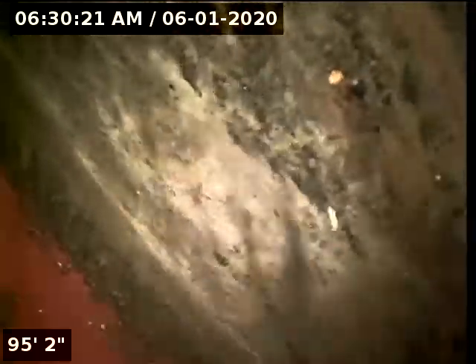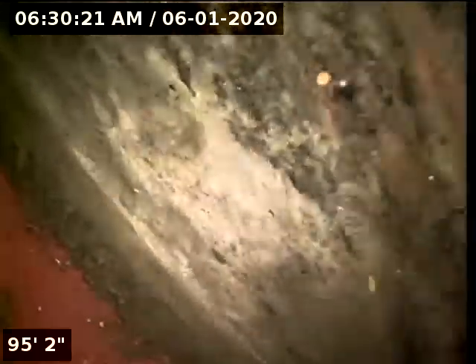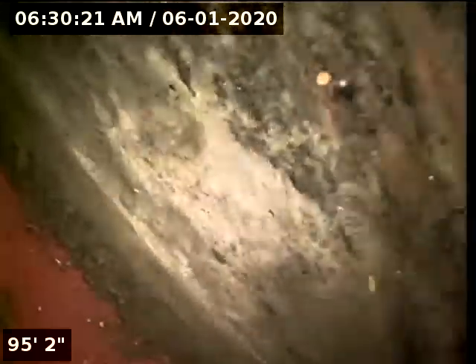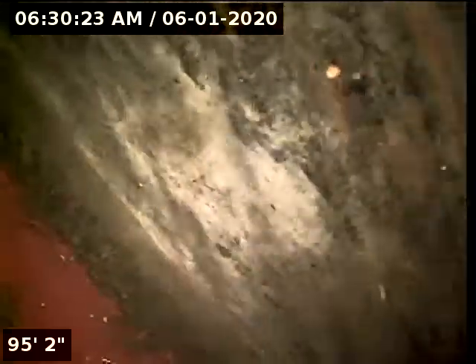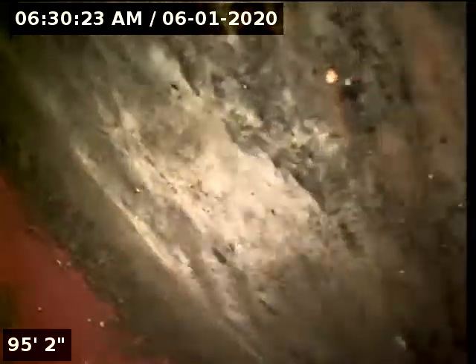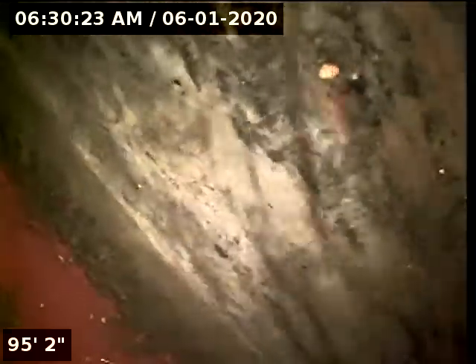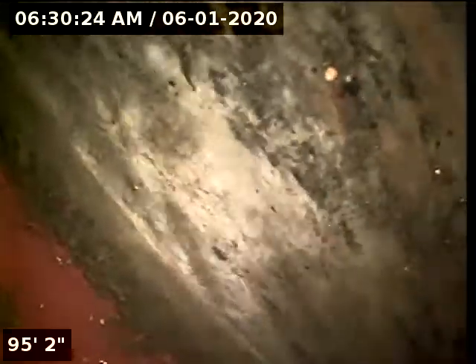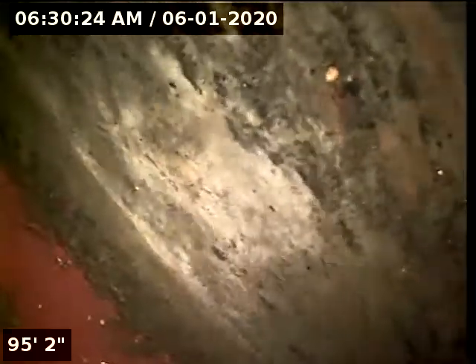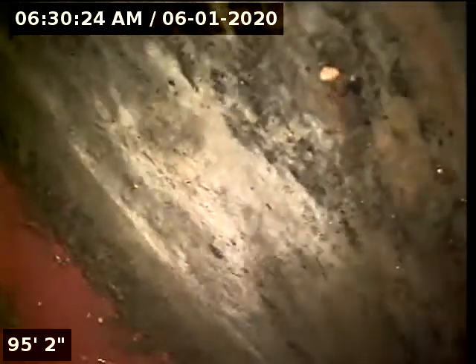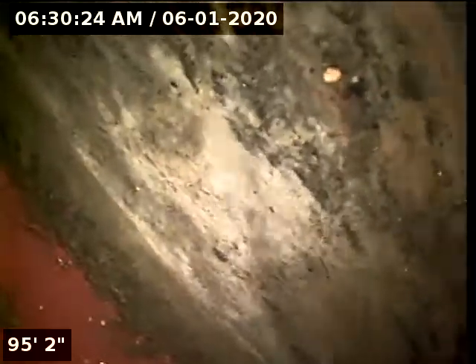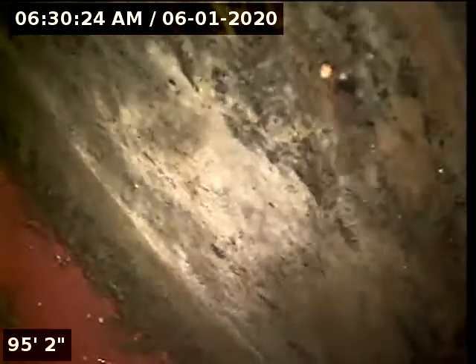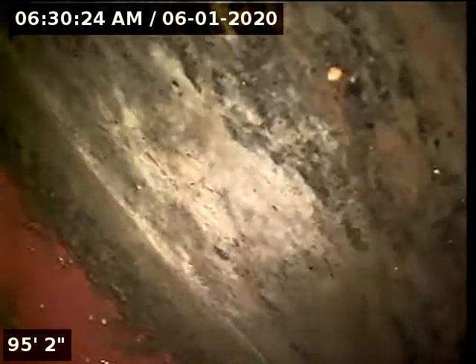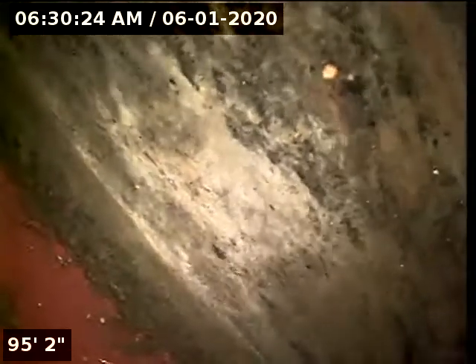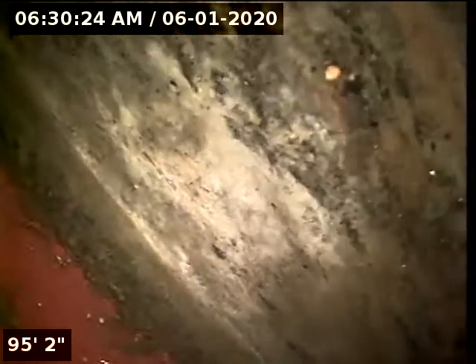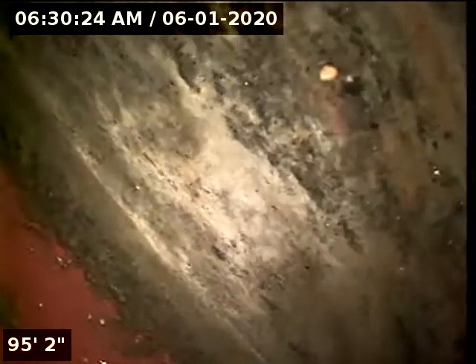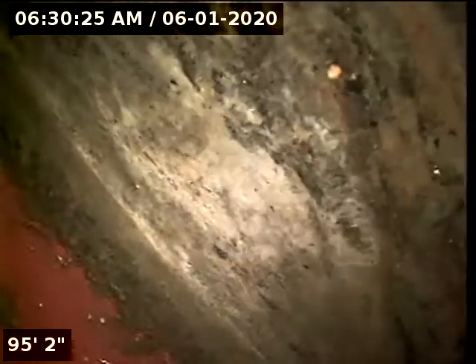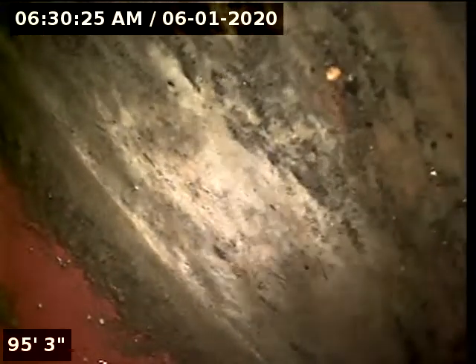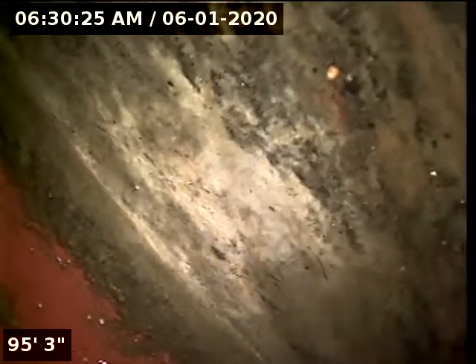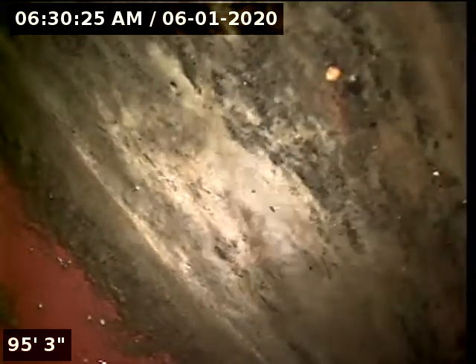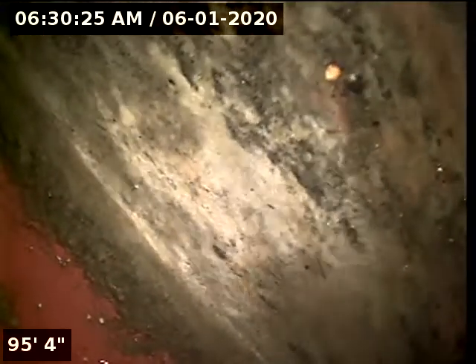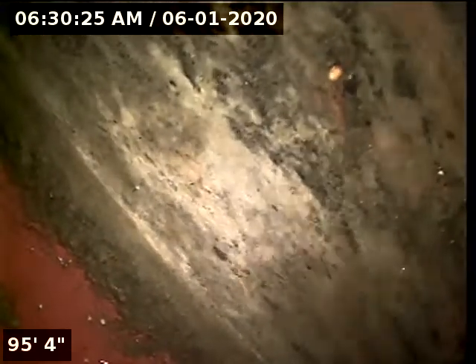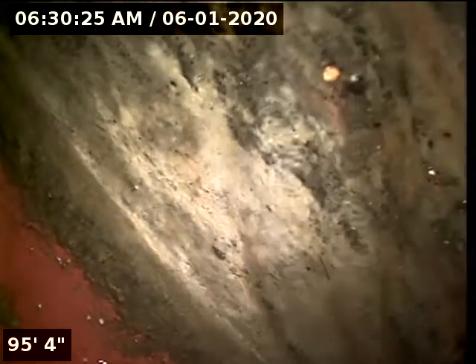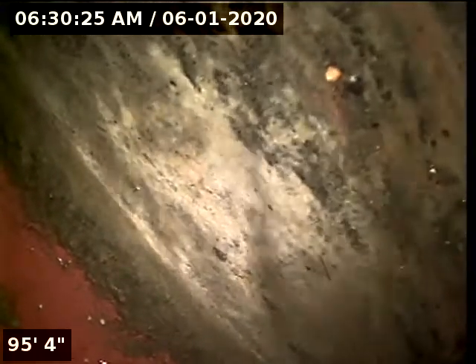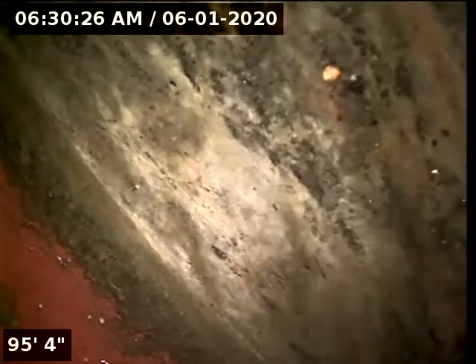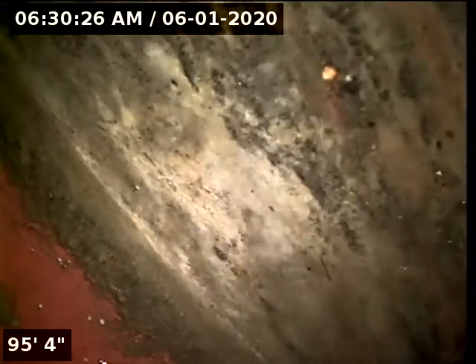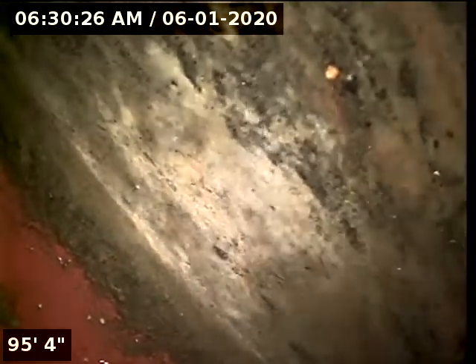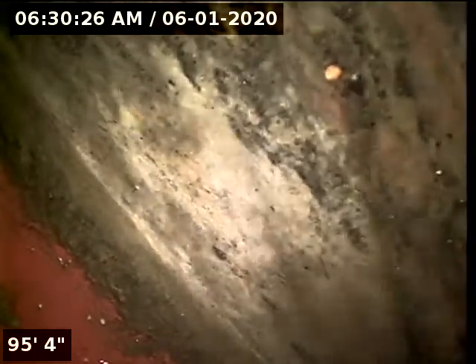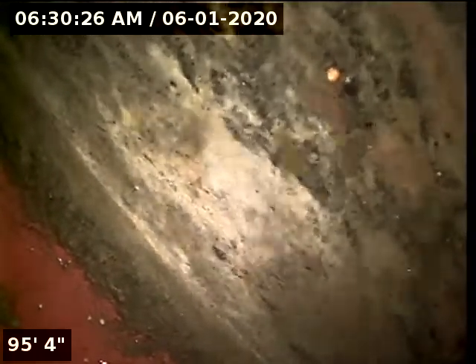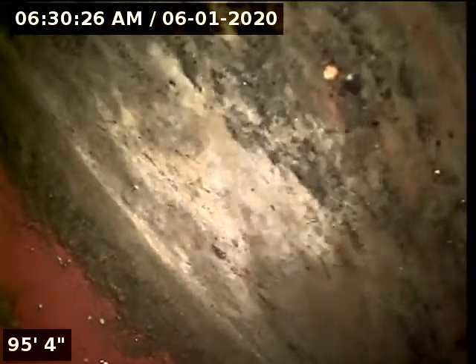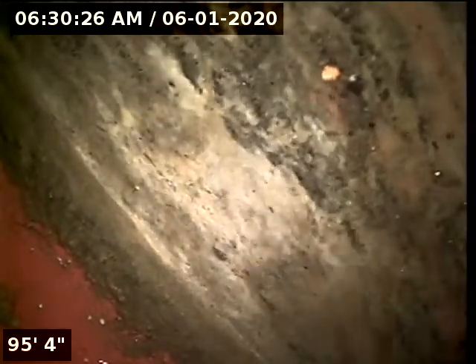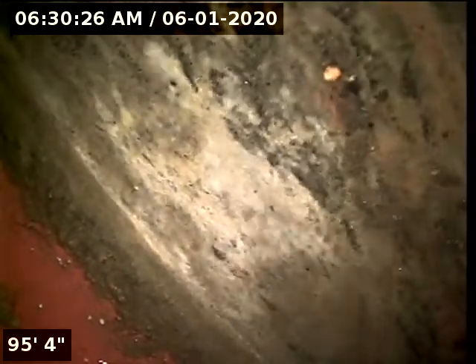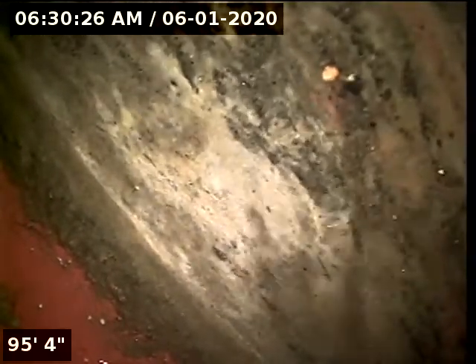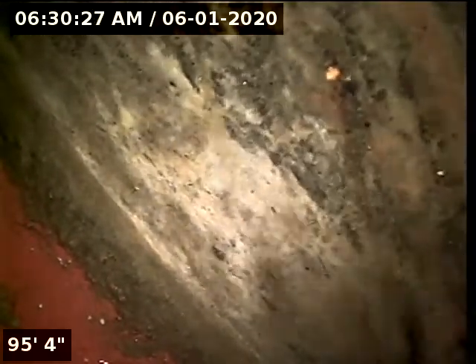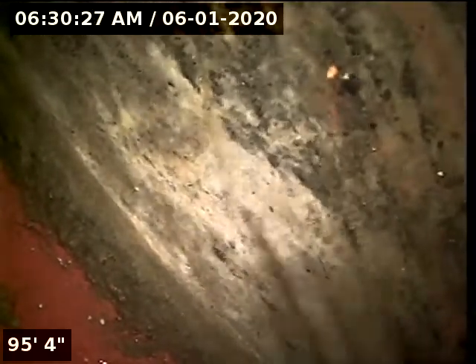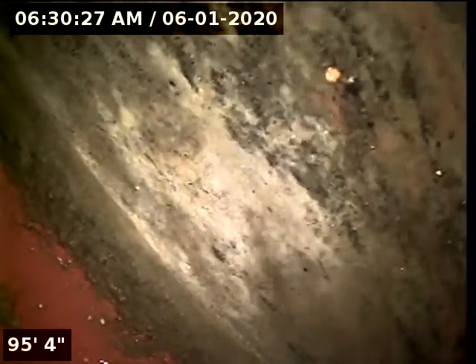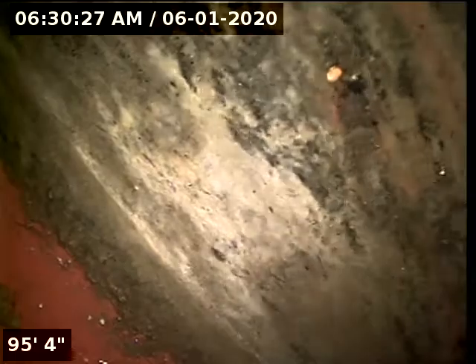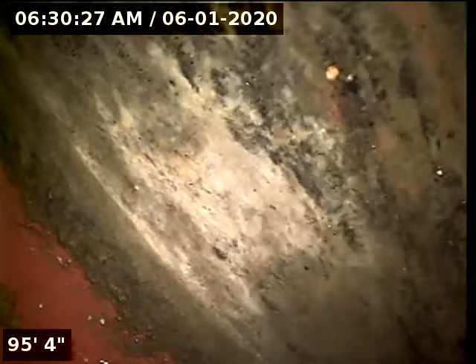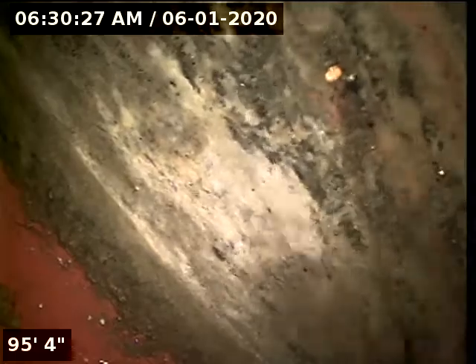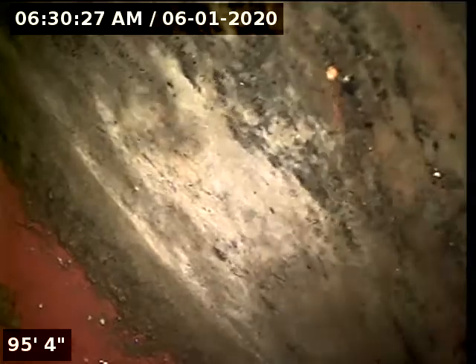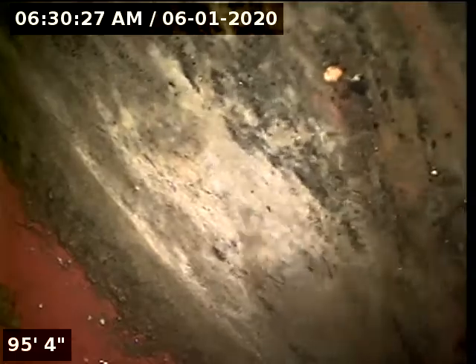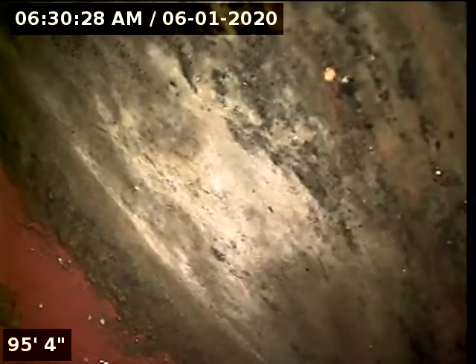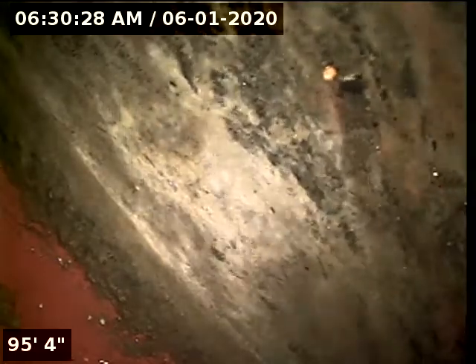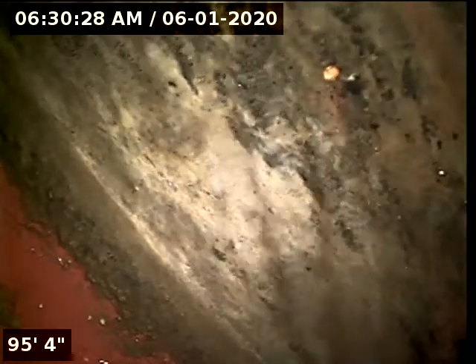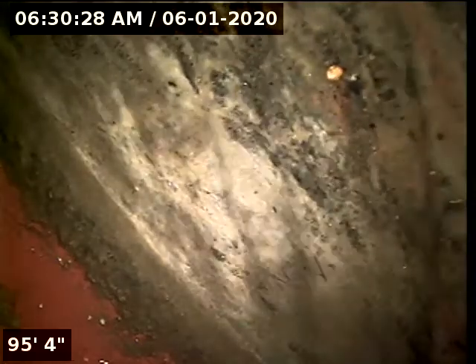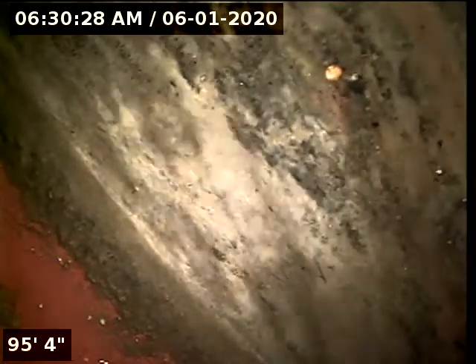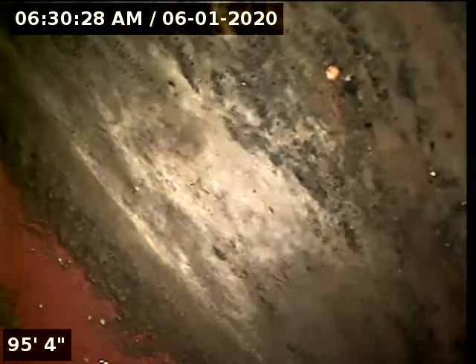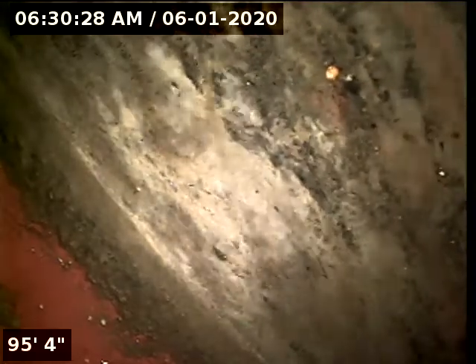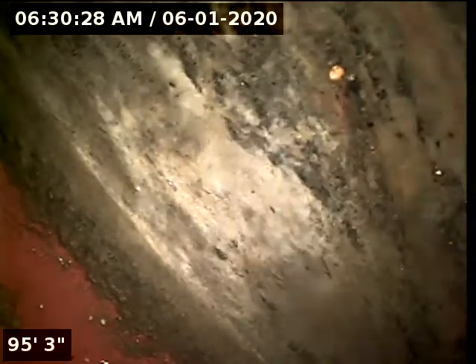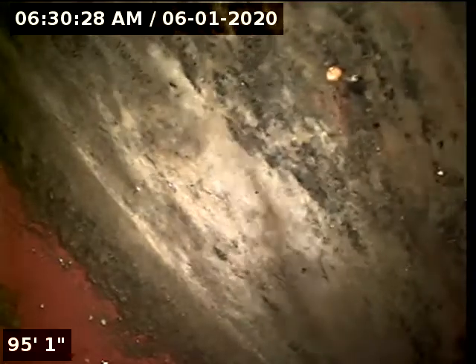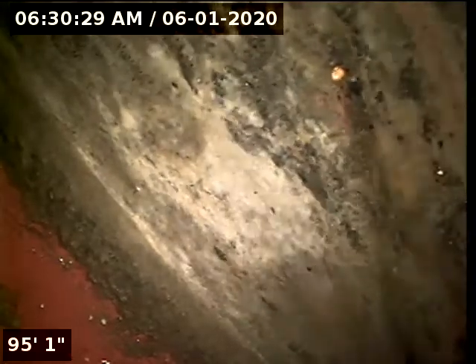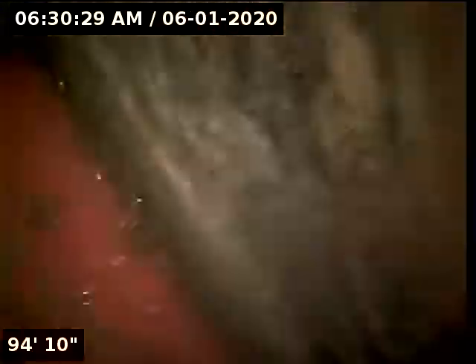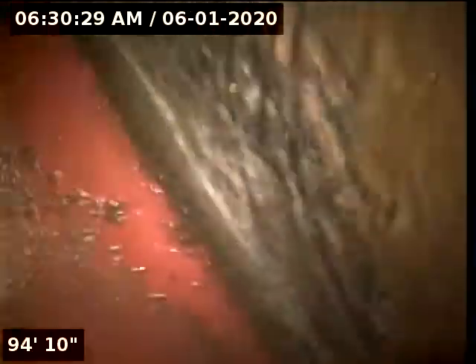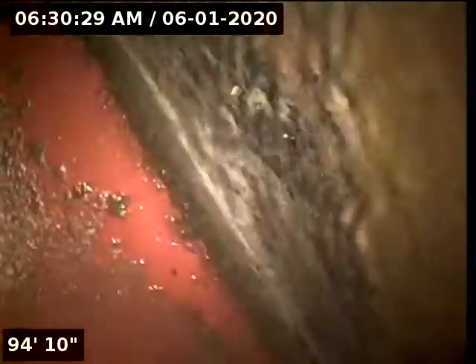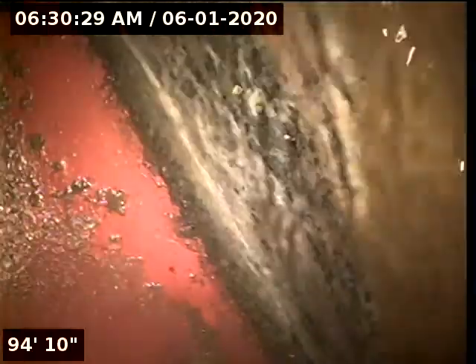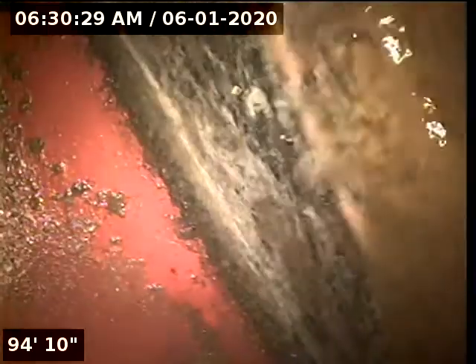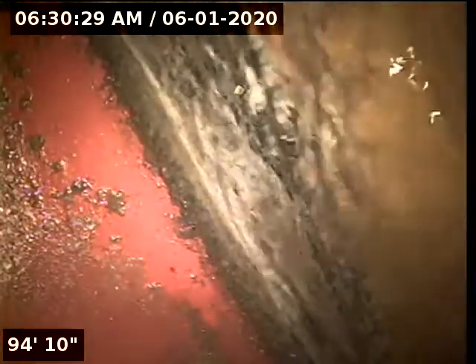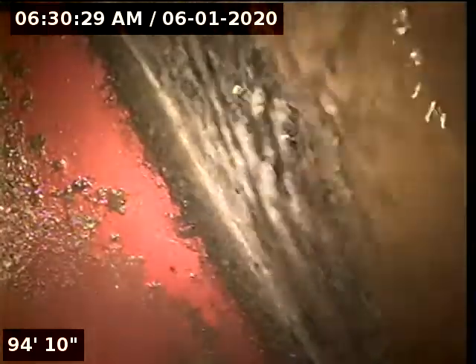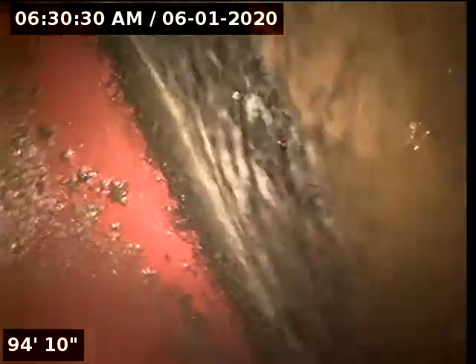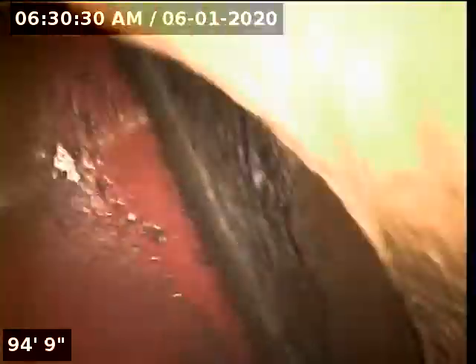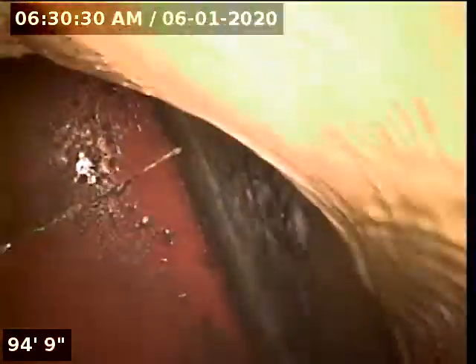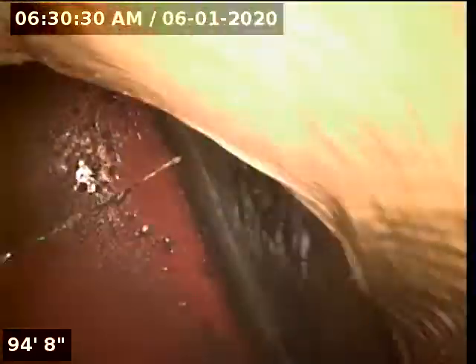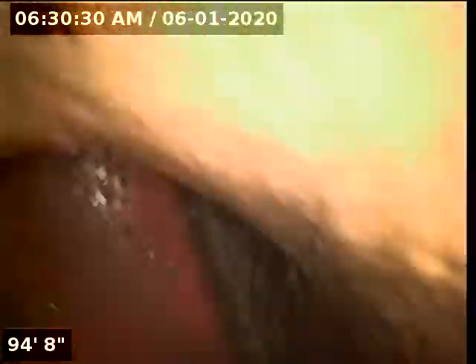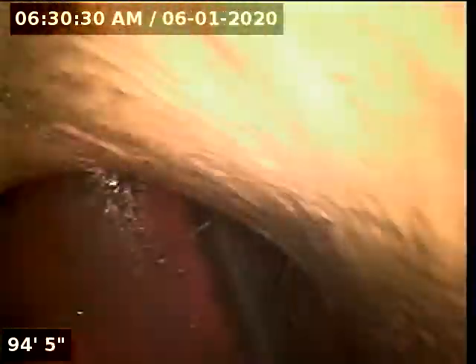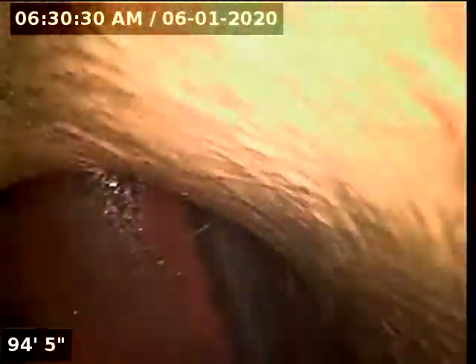2409 Southeast Massachusetts, at the clean-out in the basement. Currently looking at the sewer main. The pipe is clay tile.